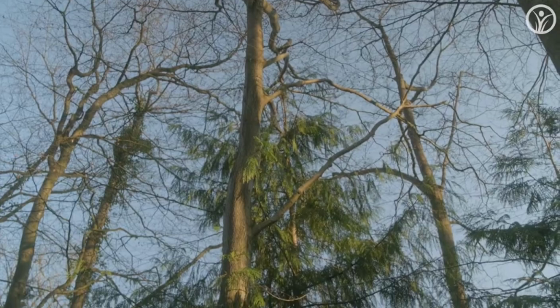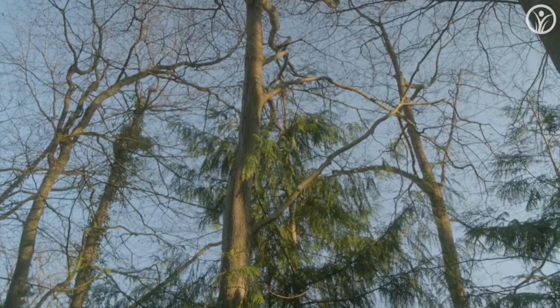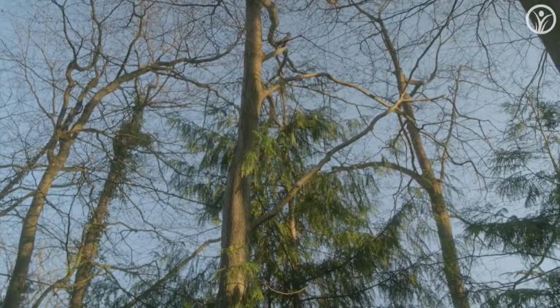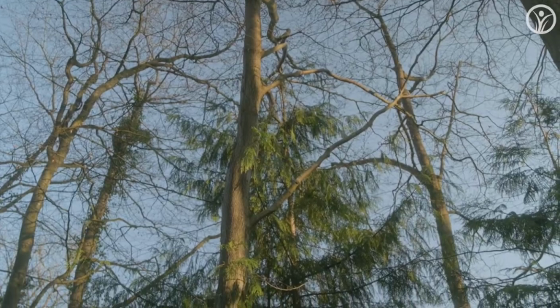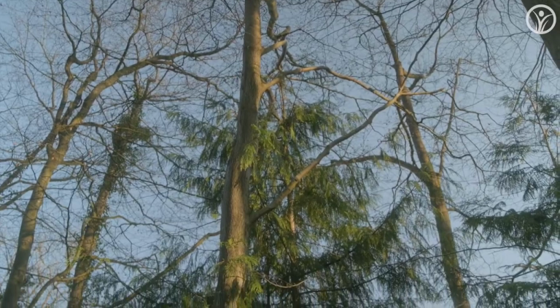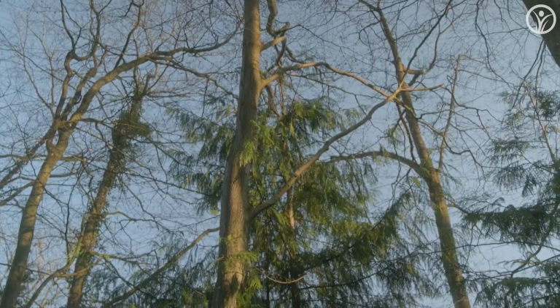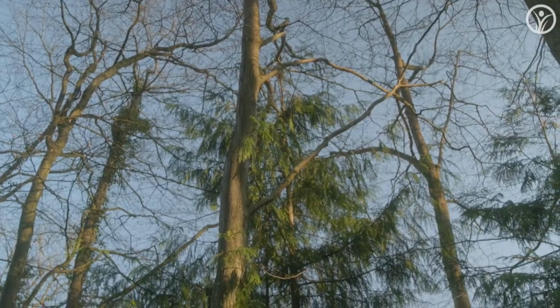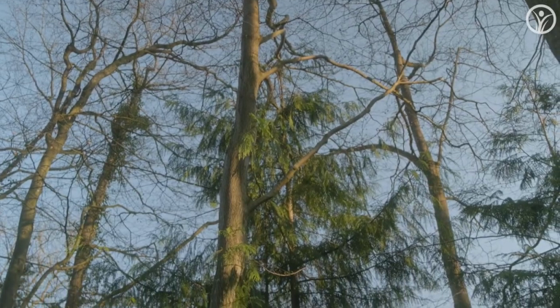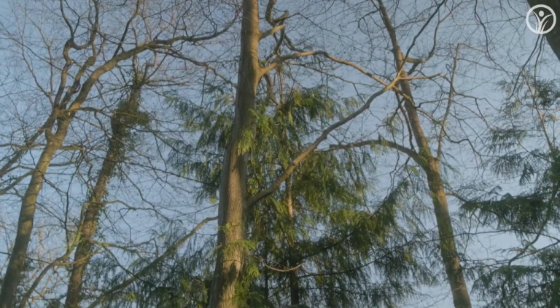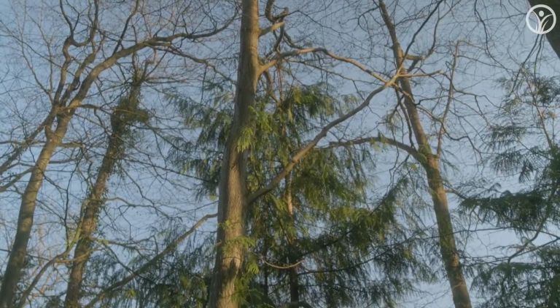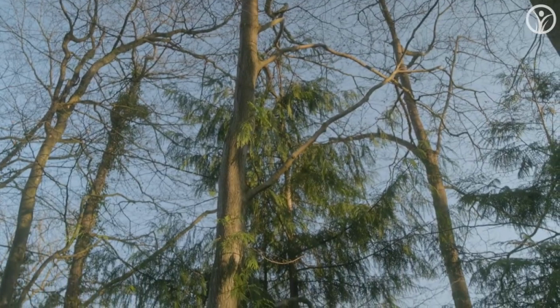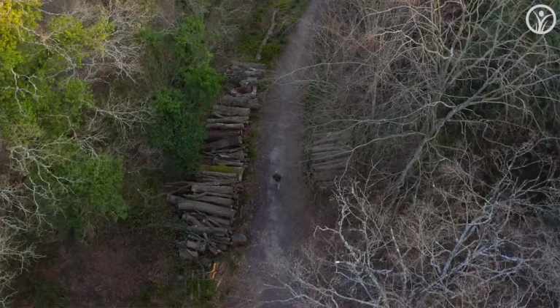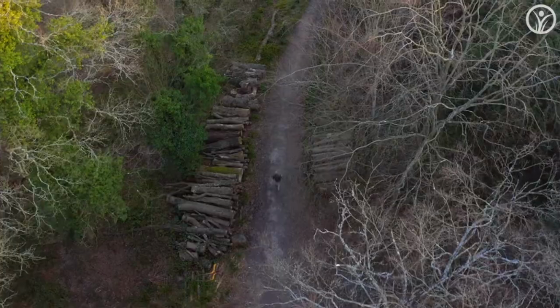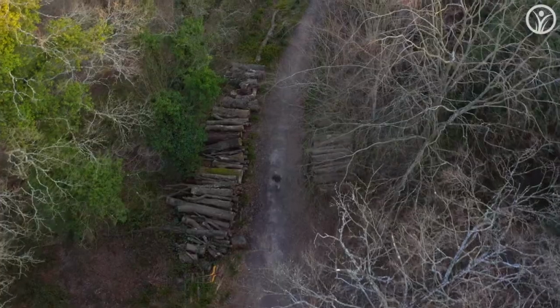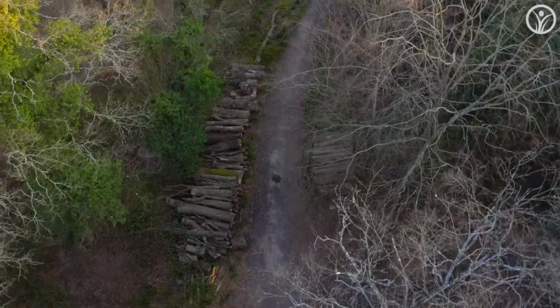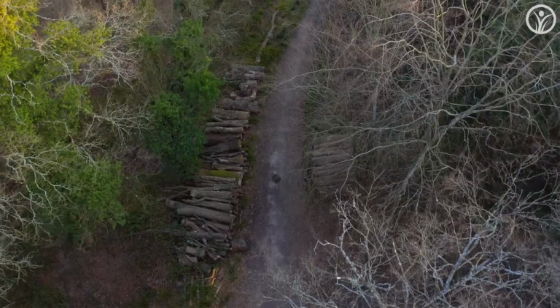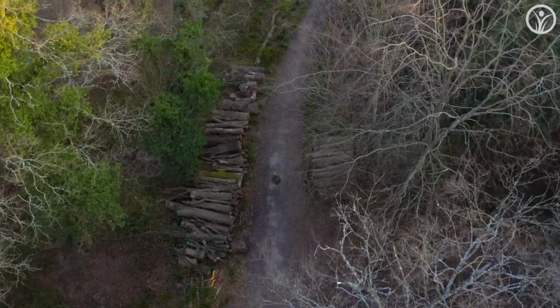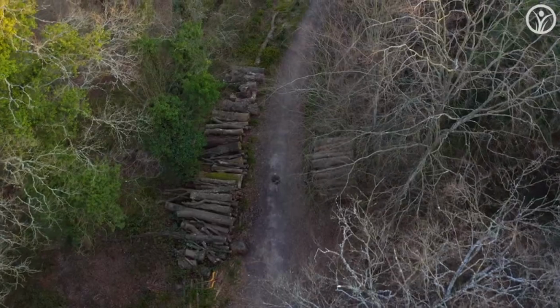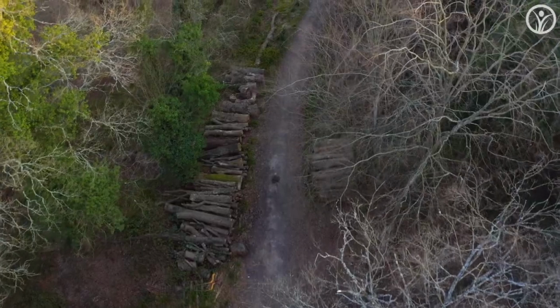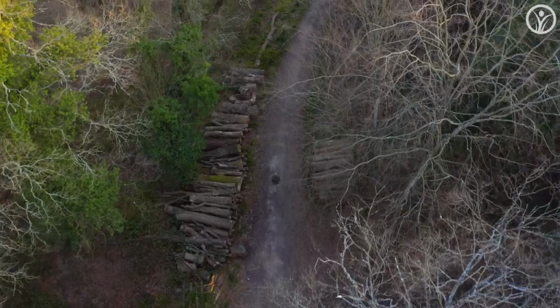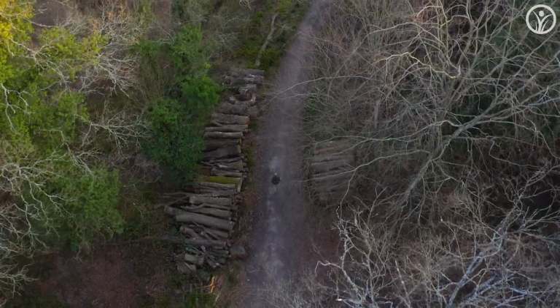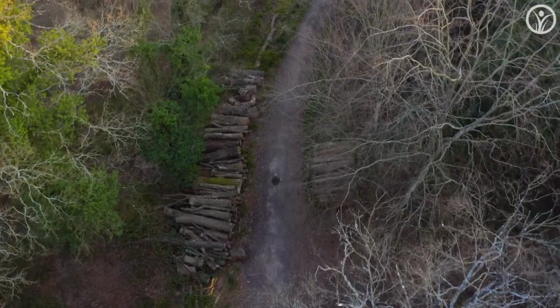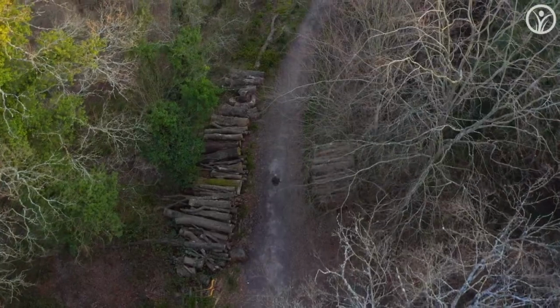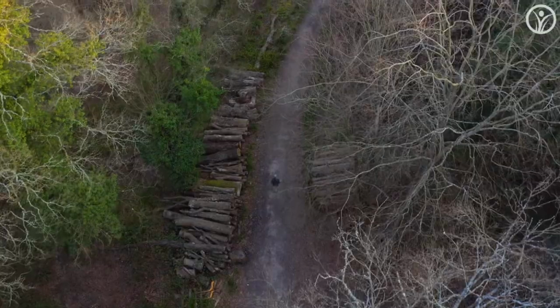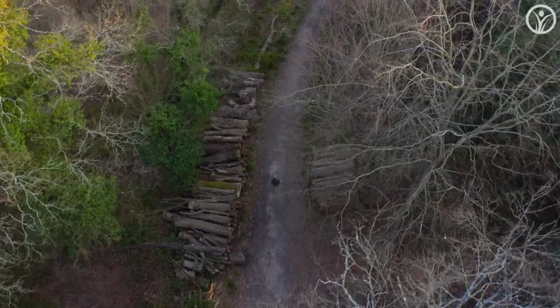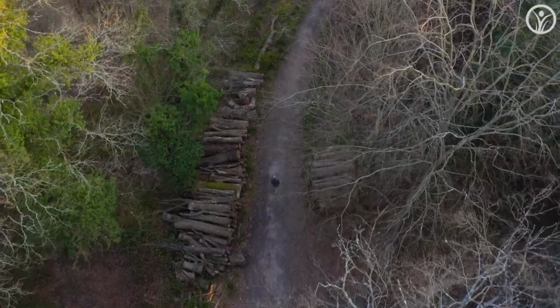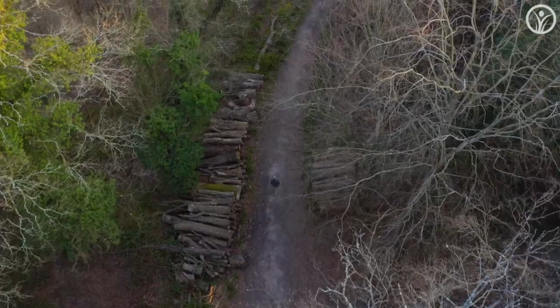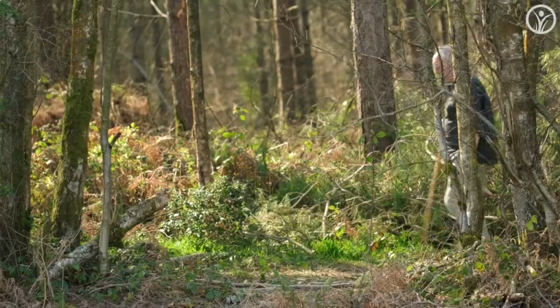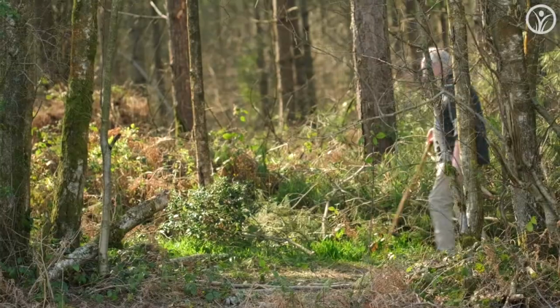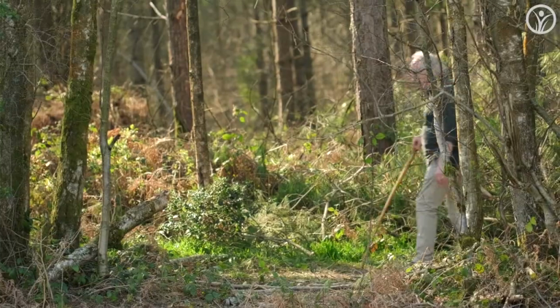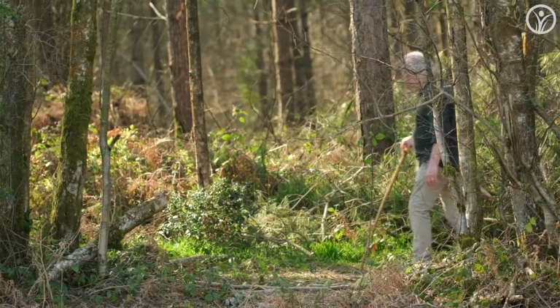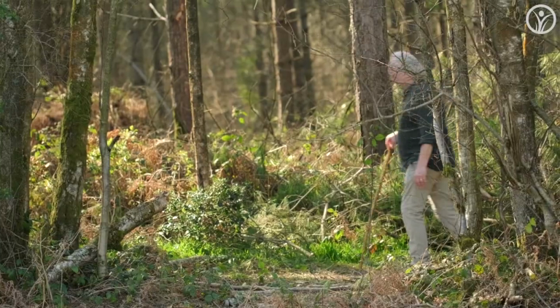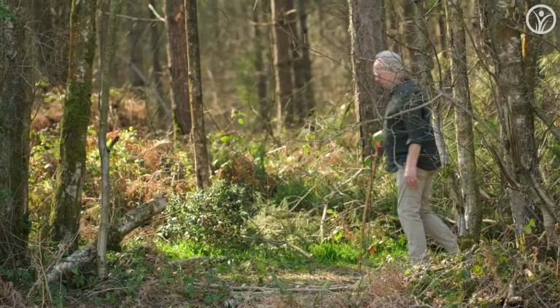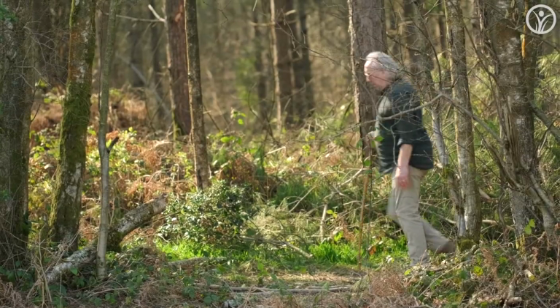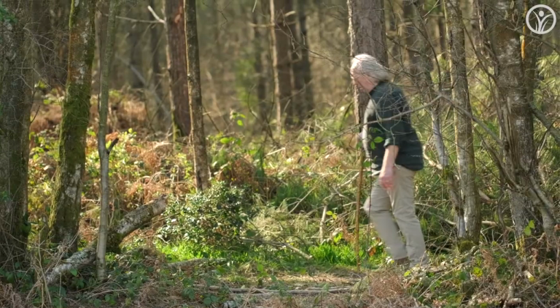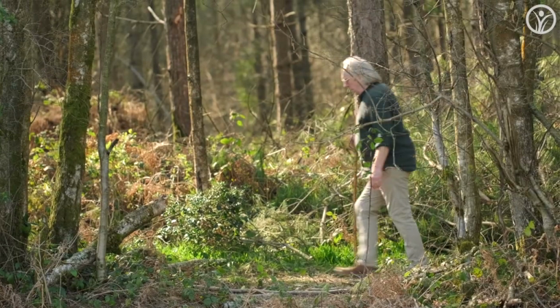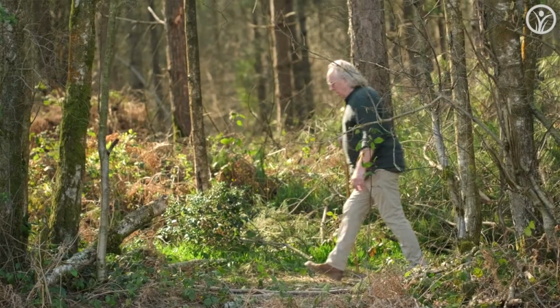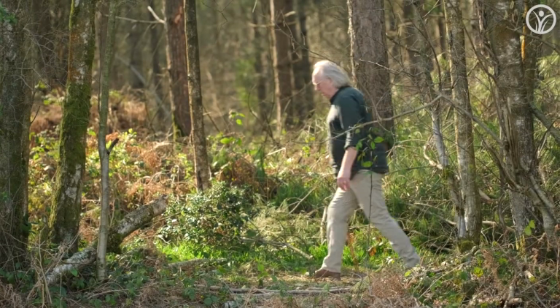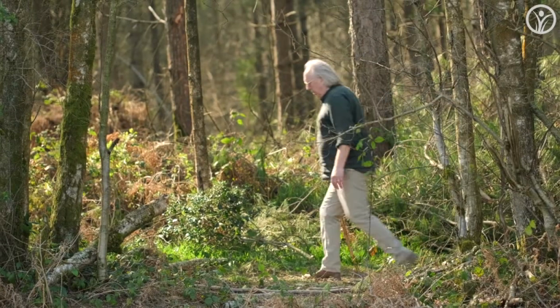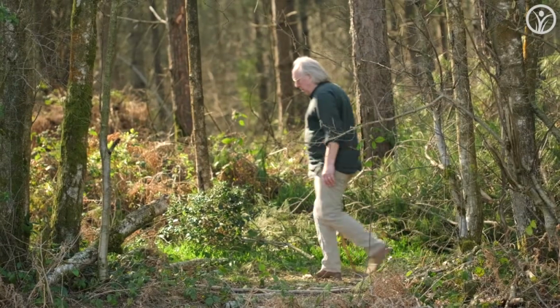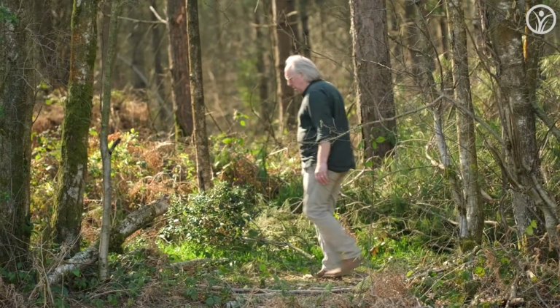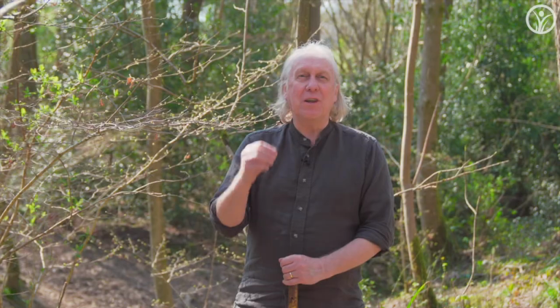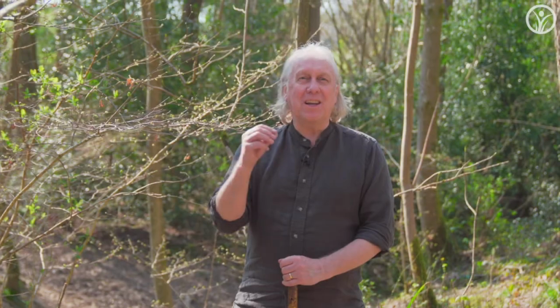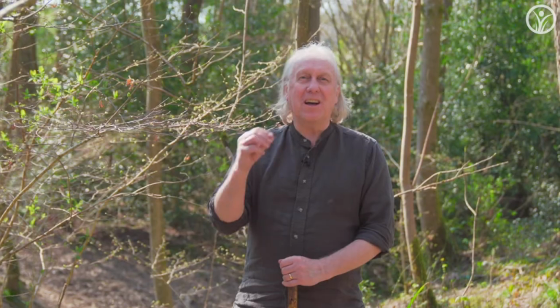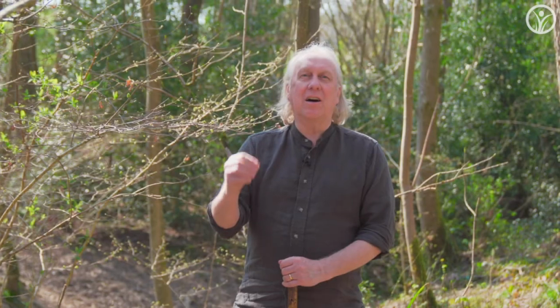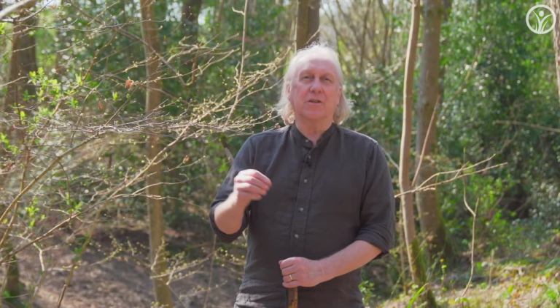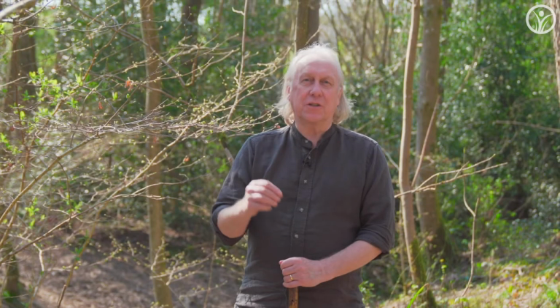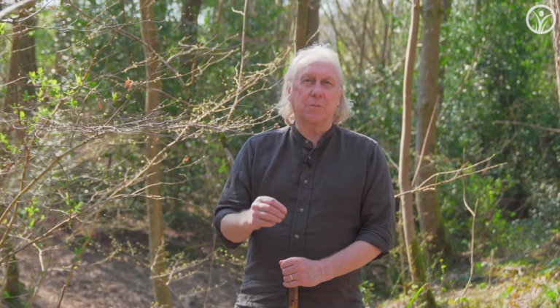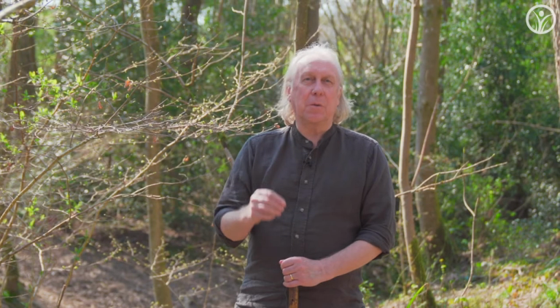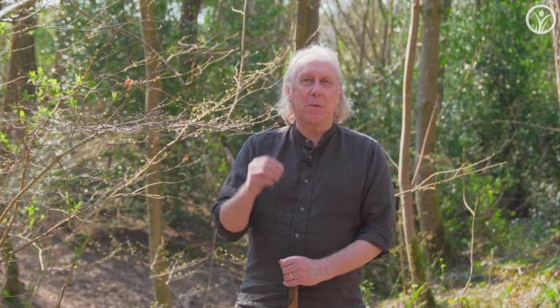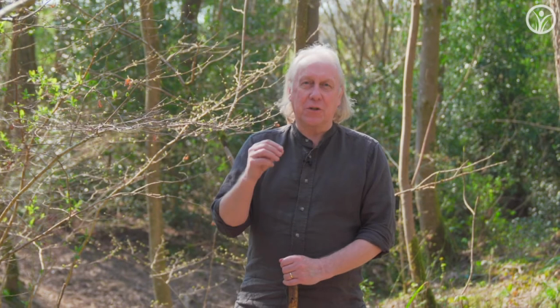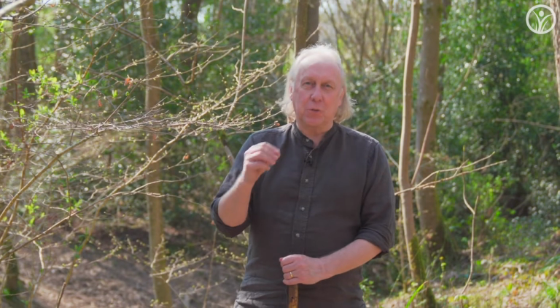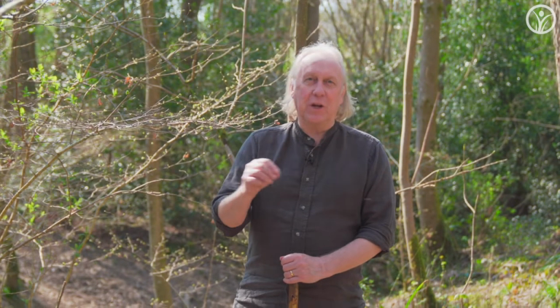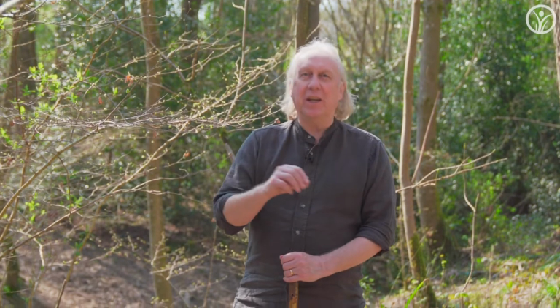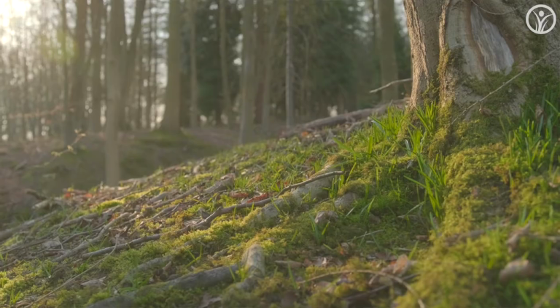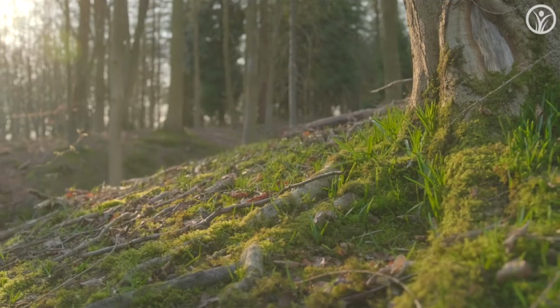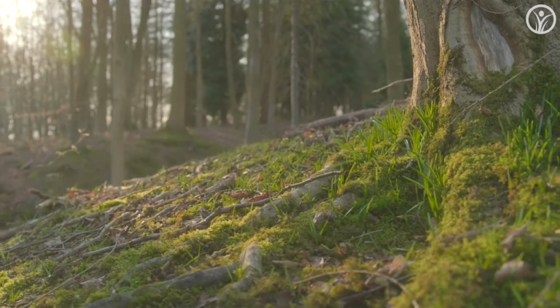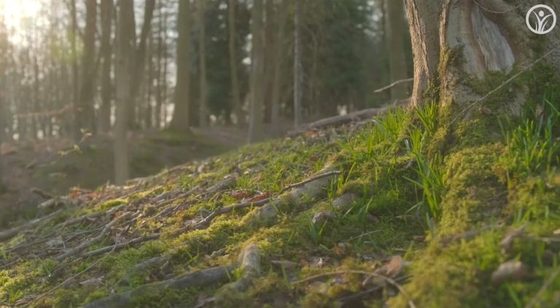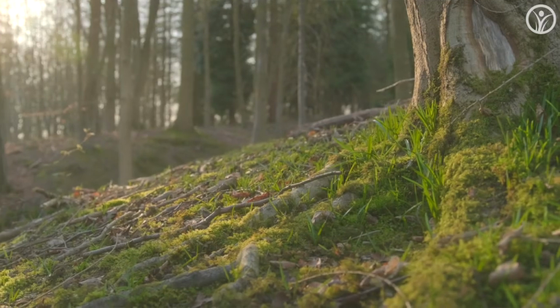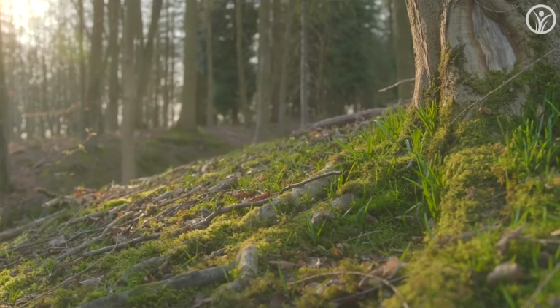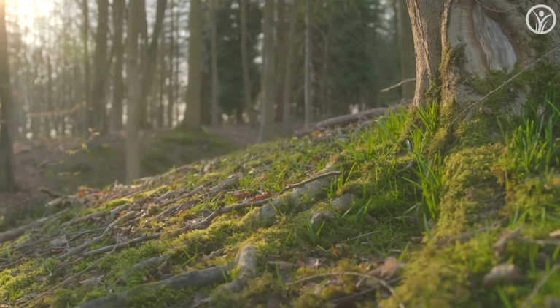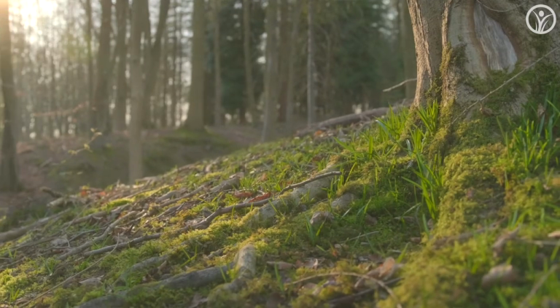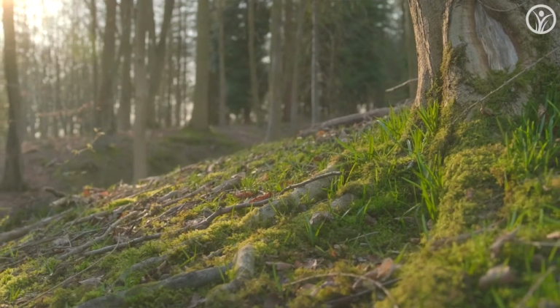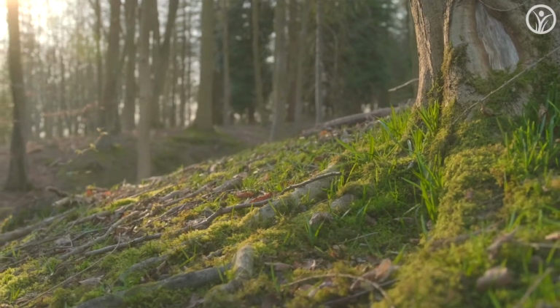Hello and welcome to another CNM Herb Walk. We're here at the very cusp between winter and spring.